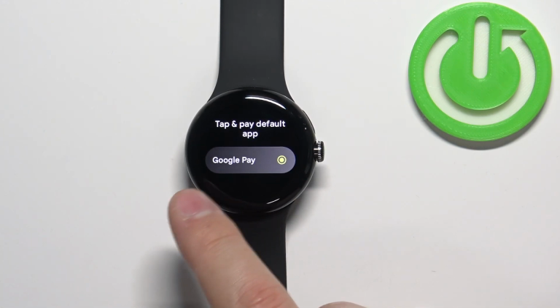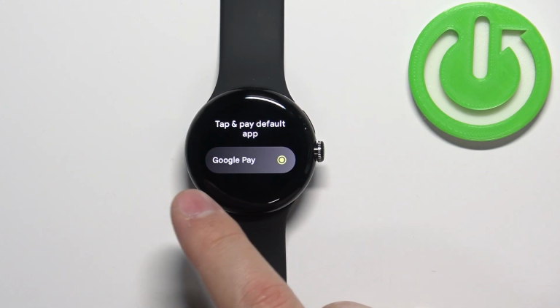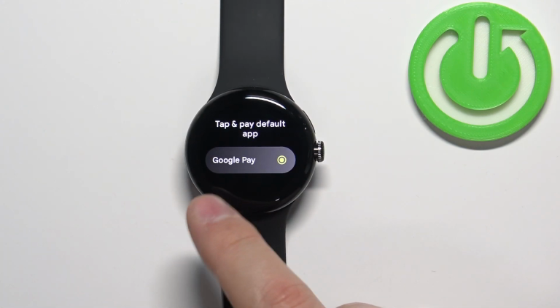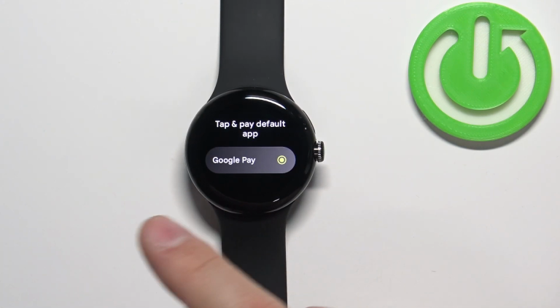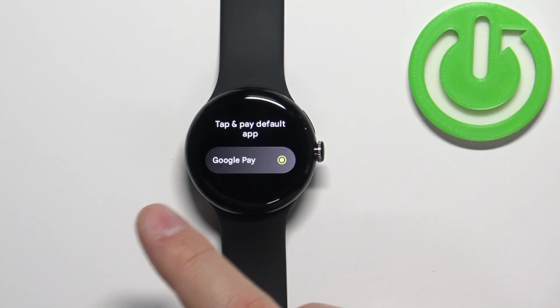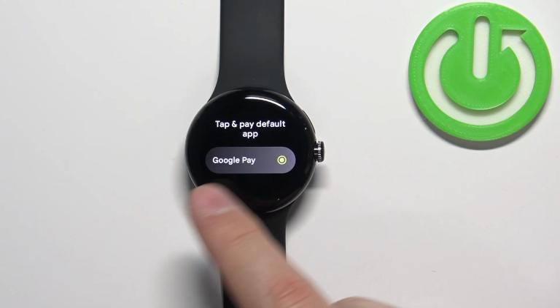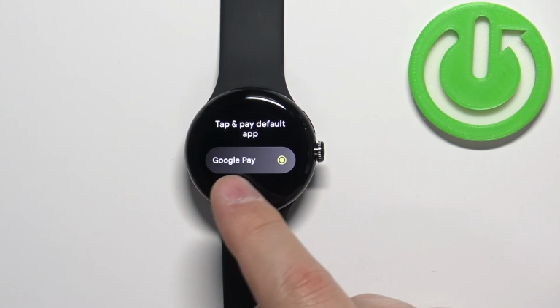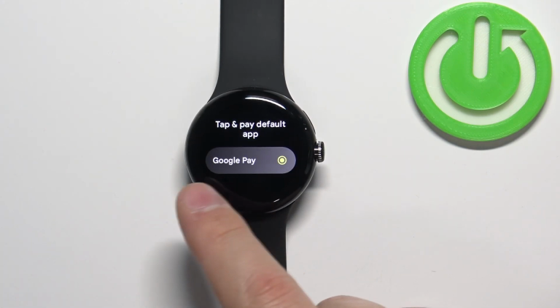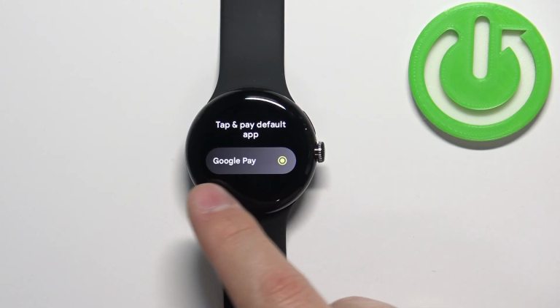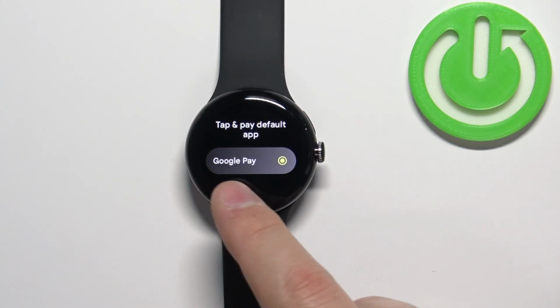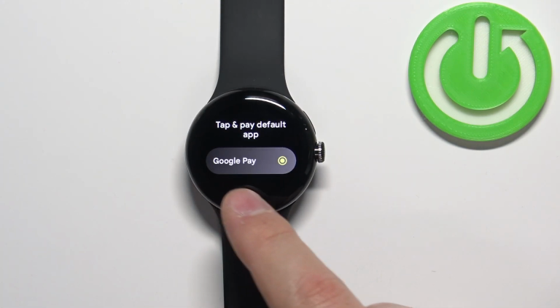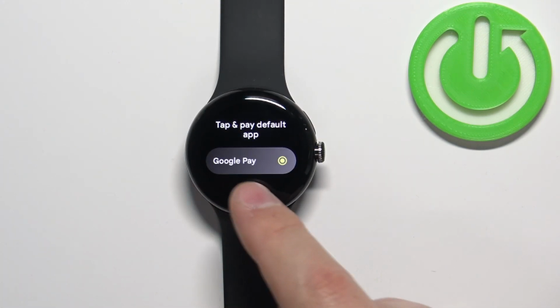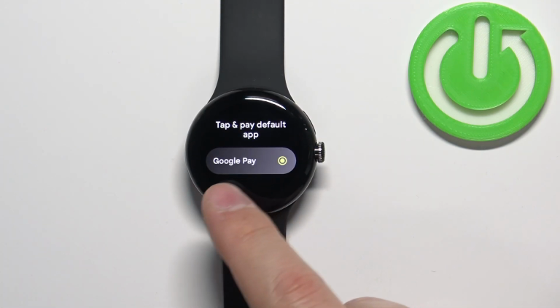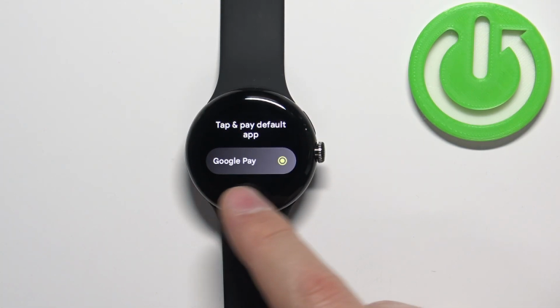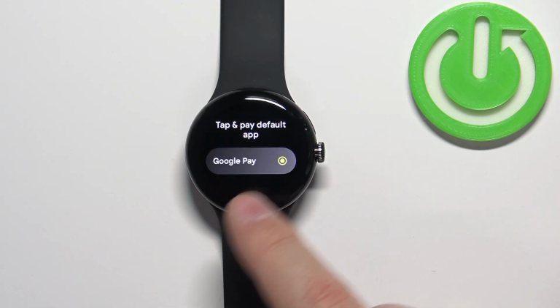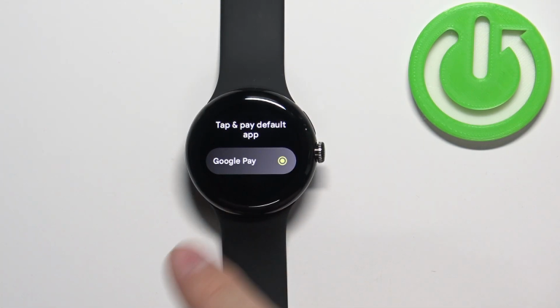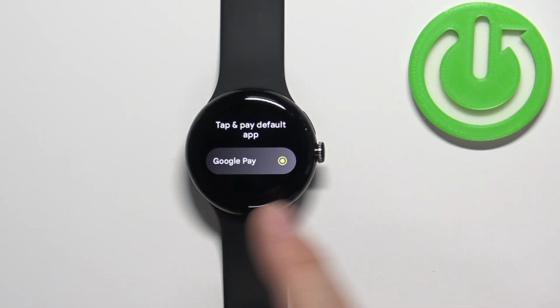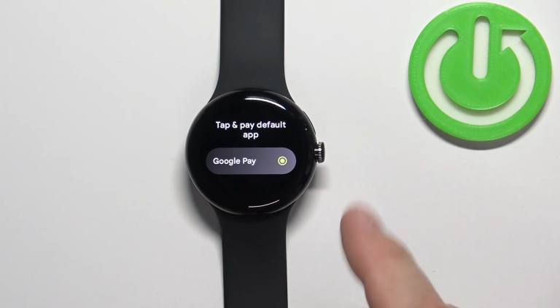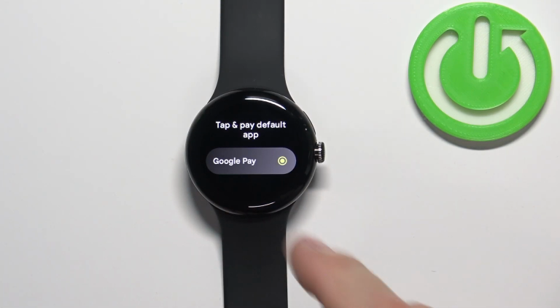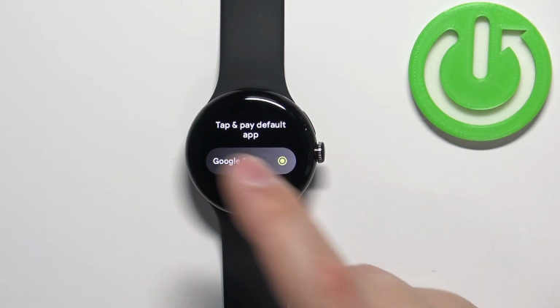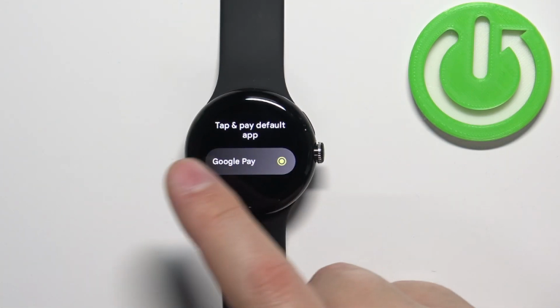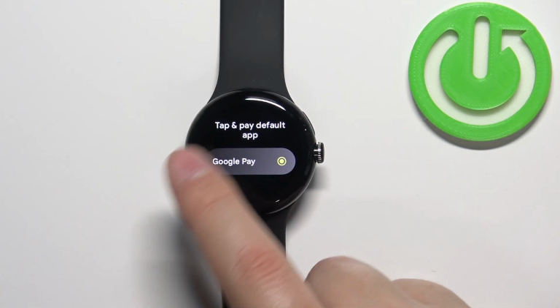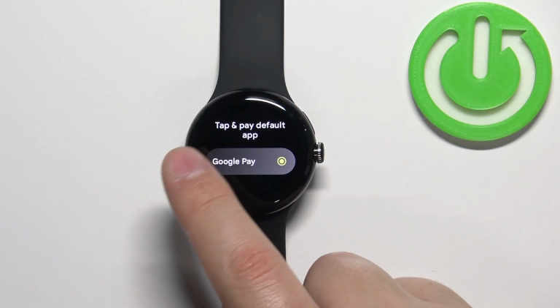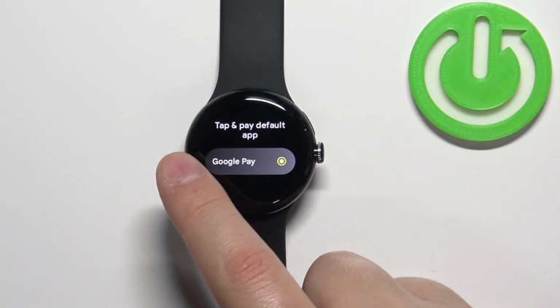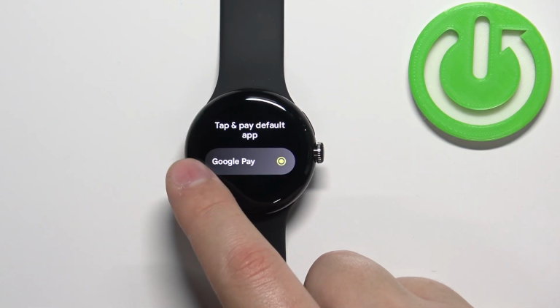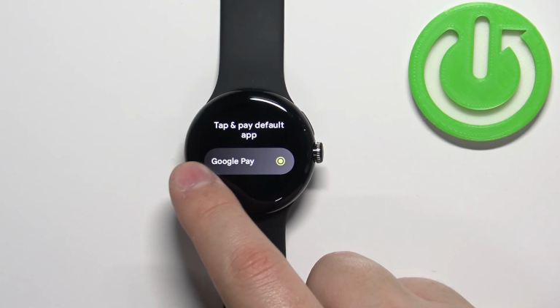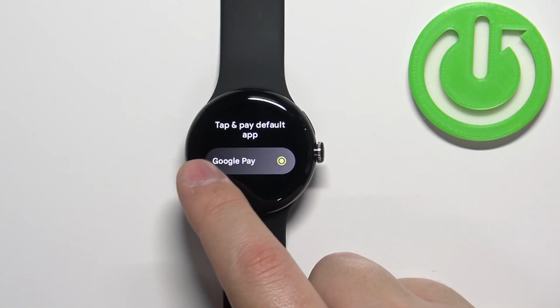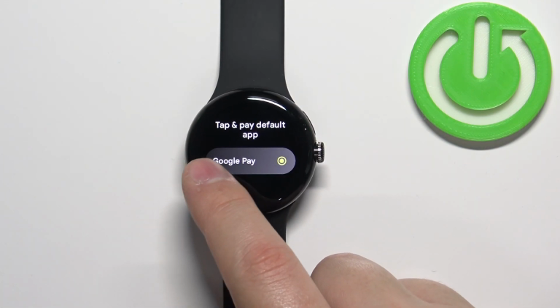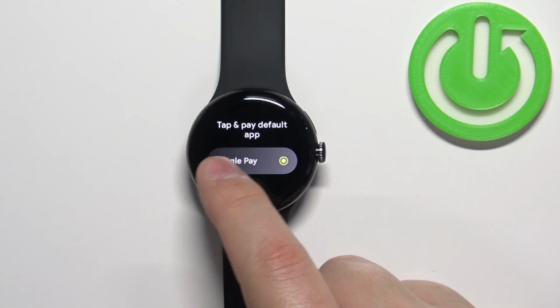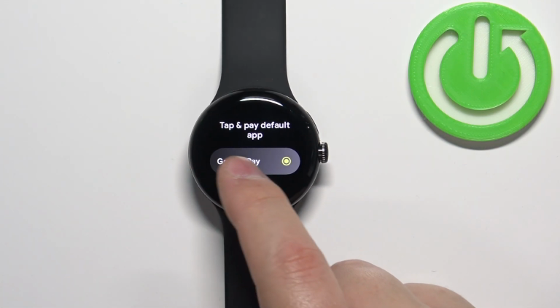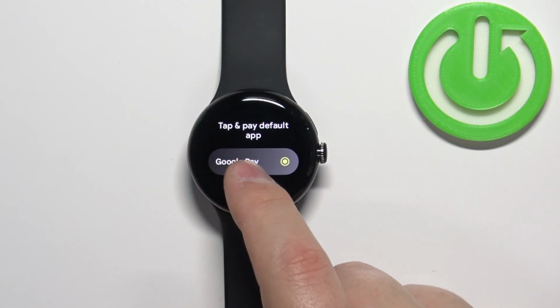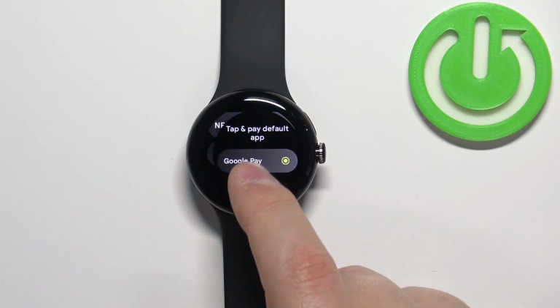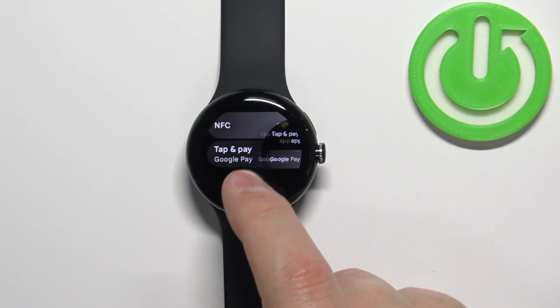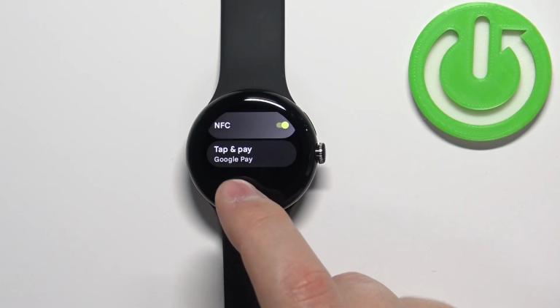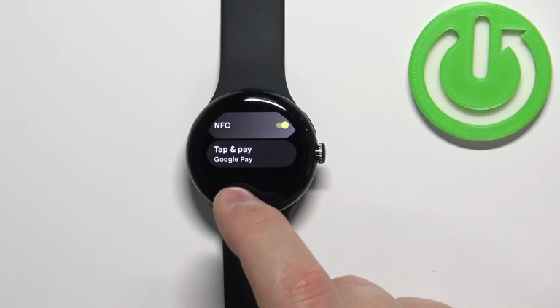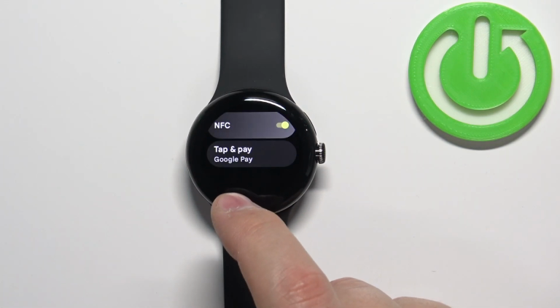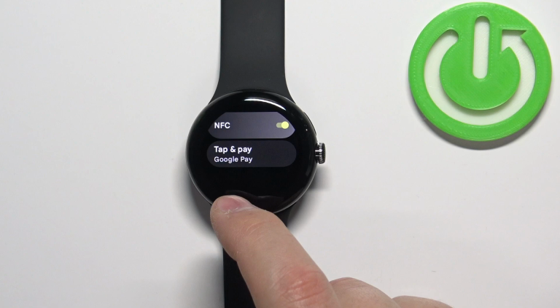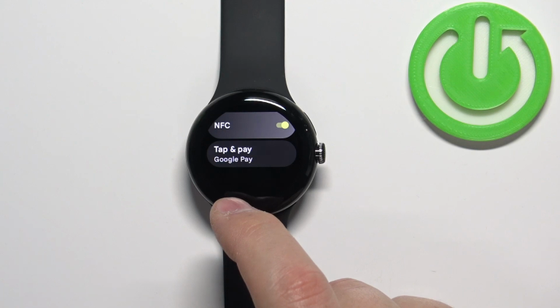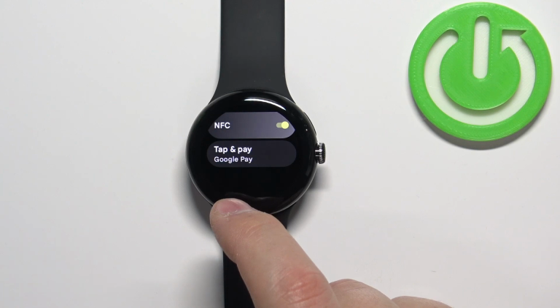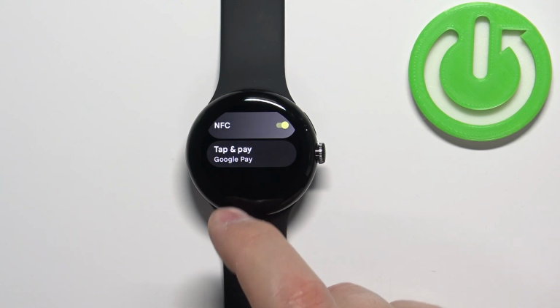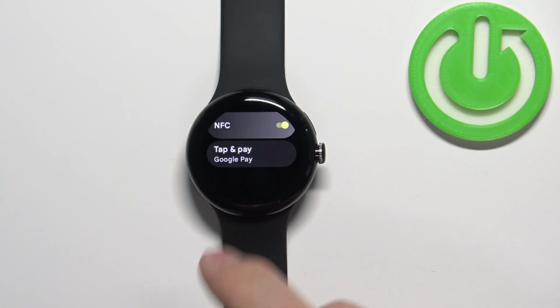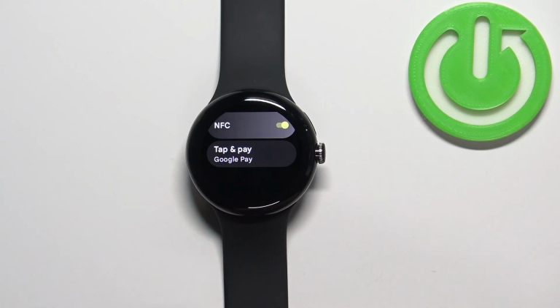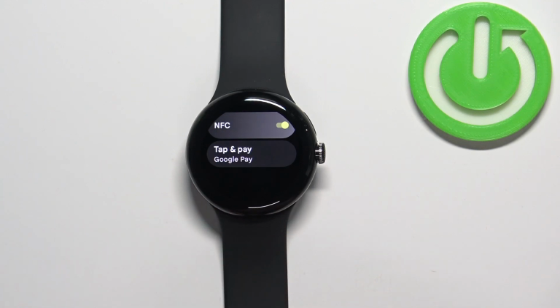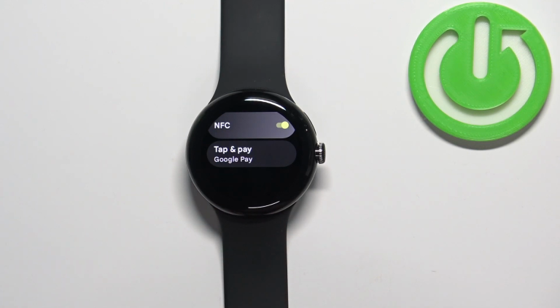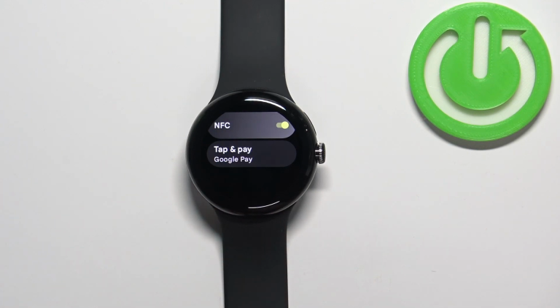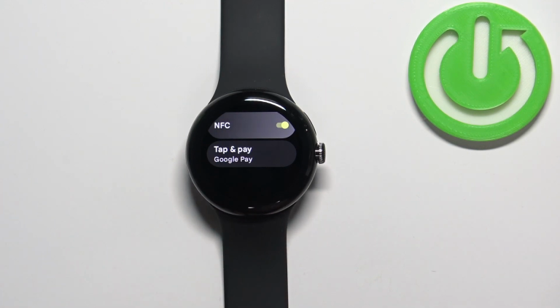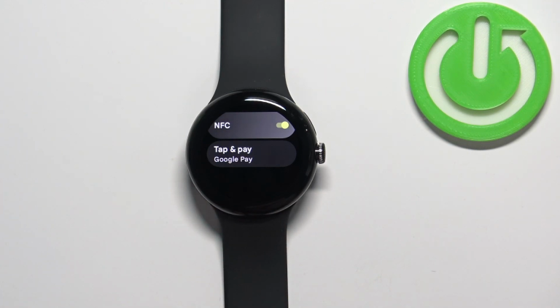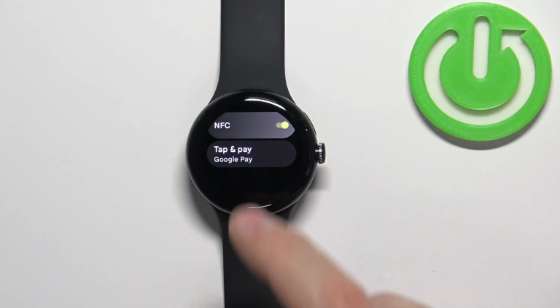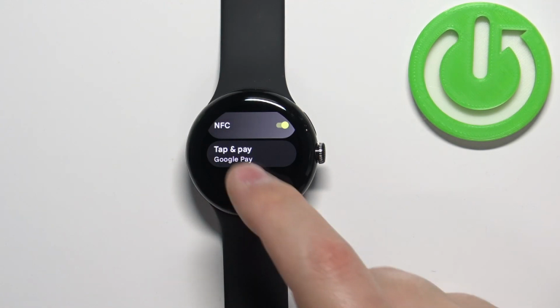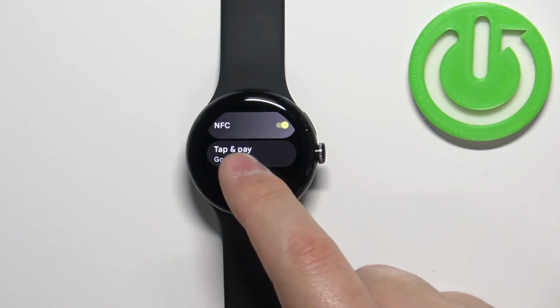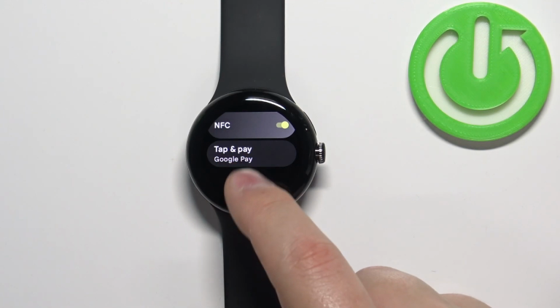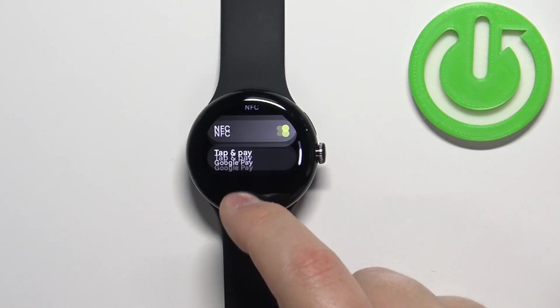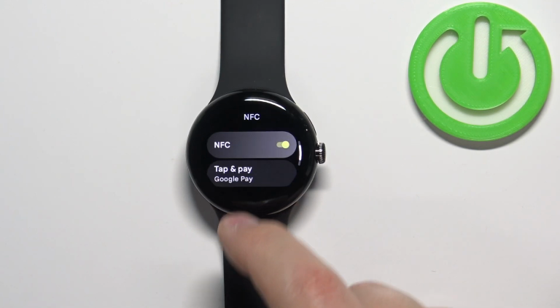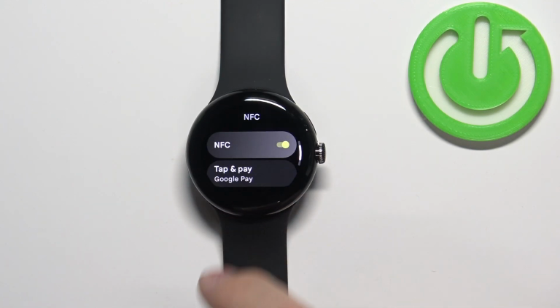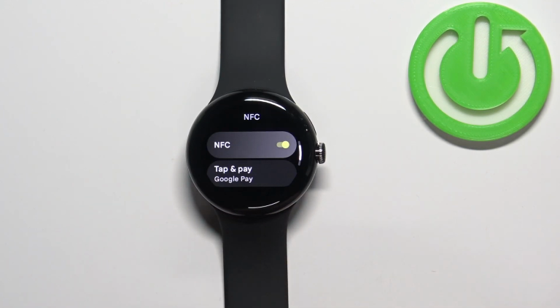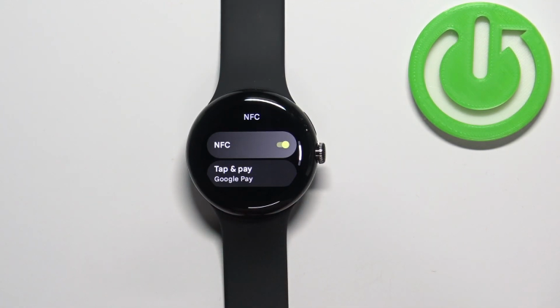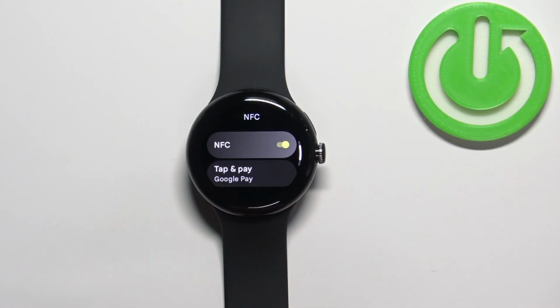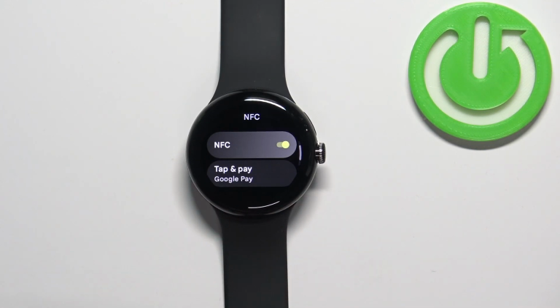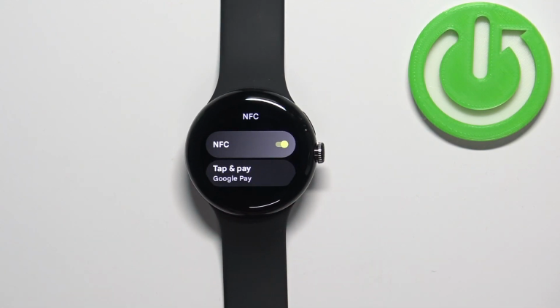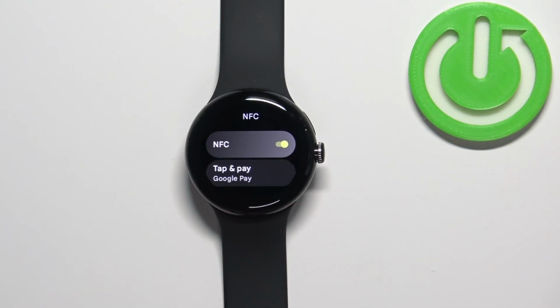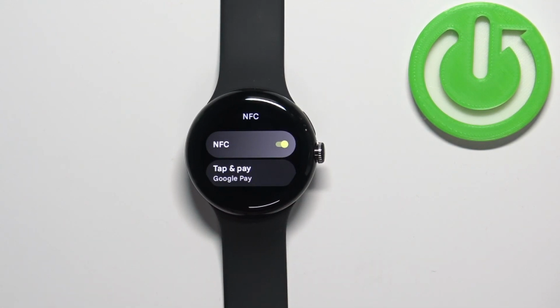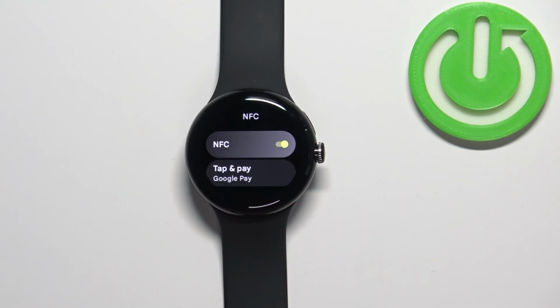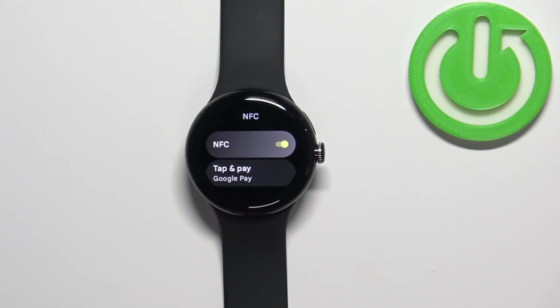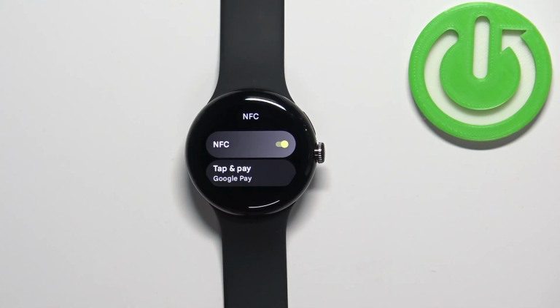By default you have only Google Pay, but you can install different ones, for example a bank application or other apps like that.